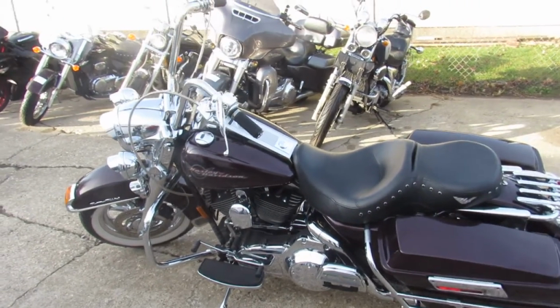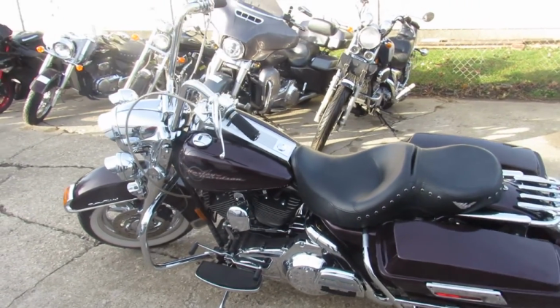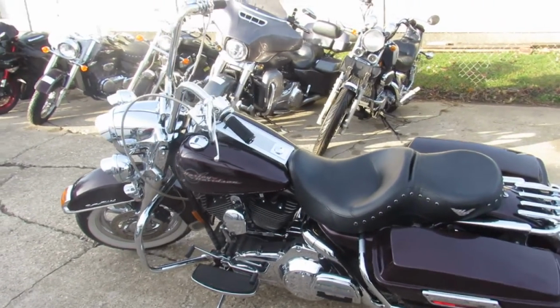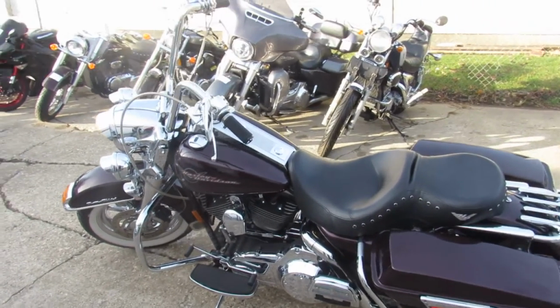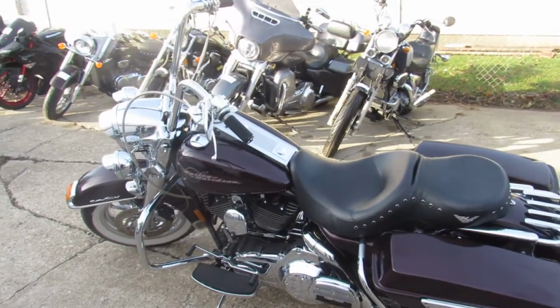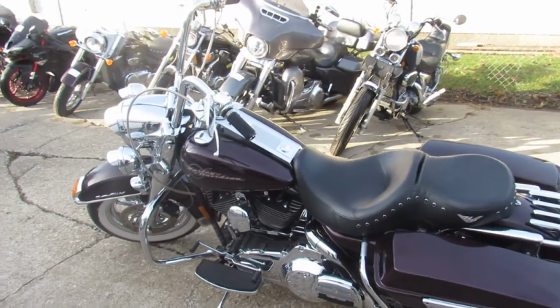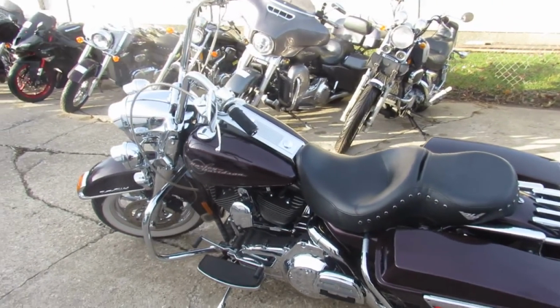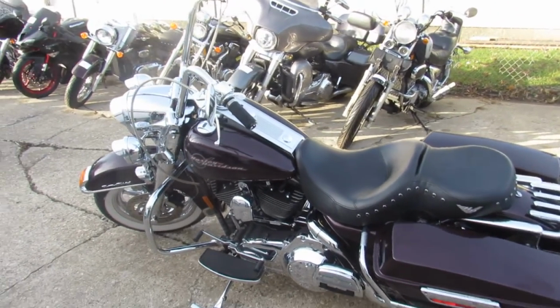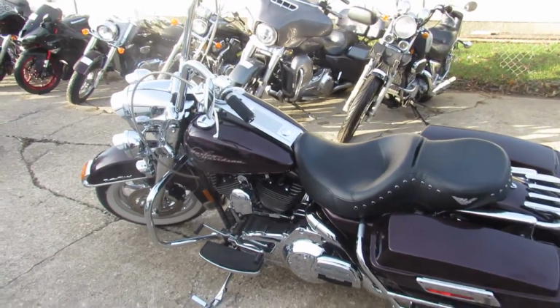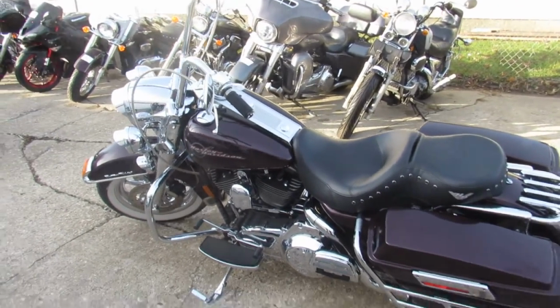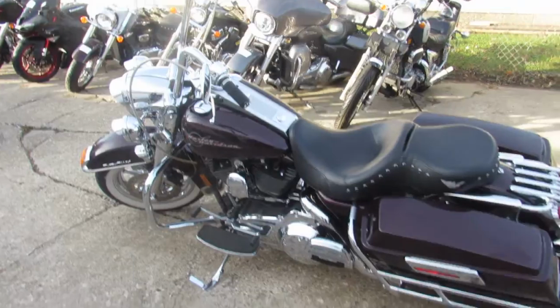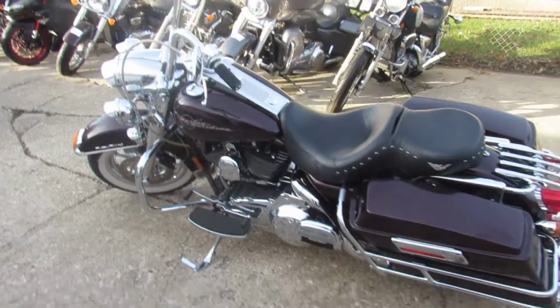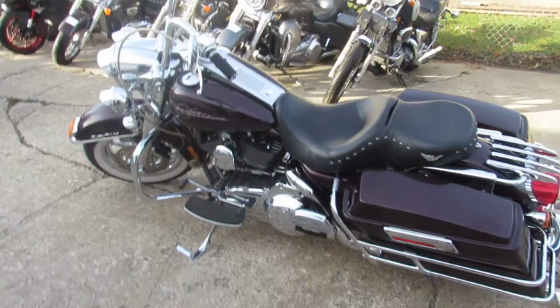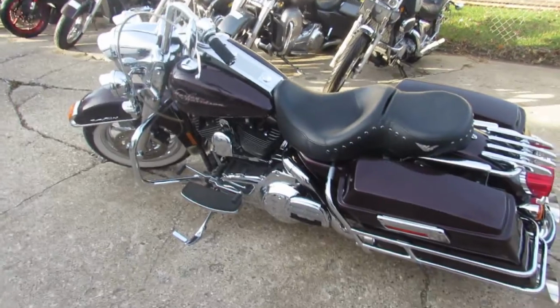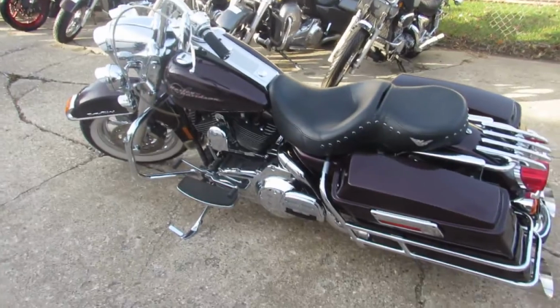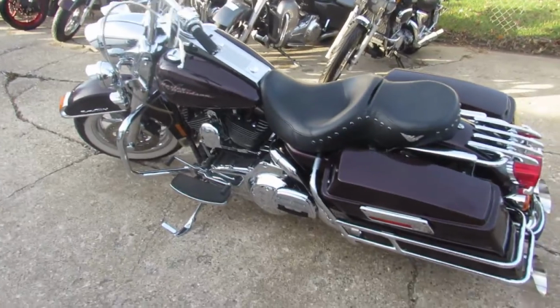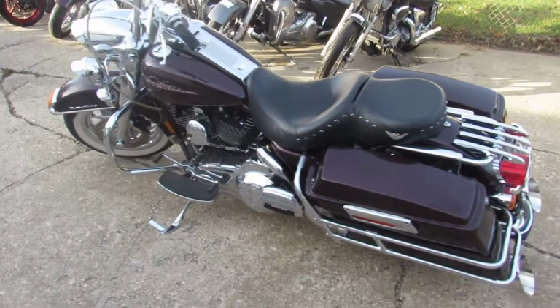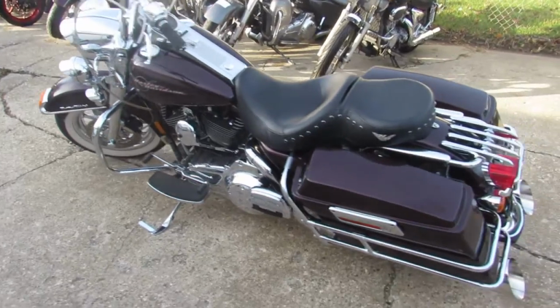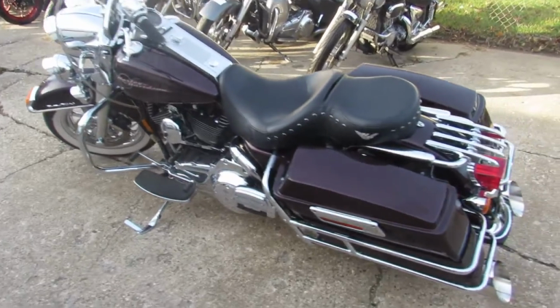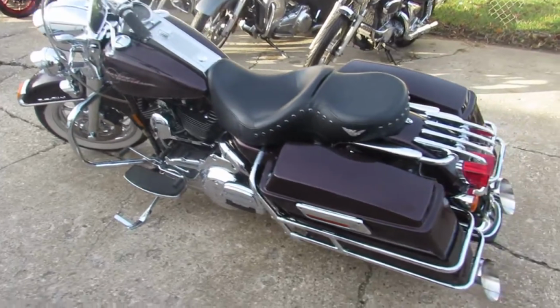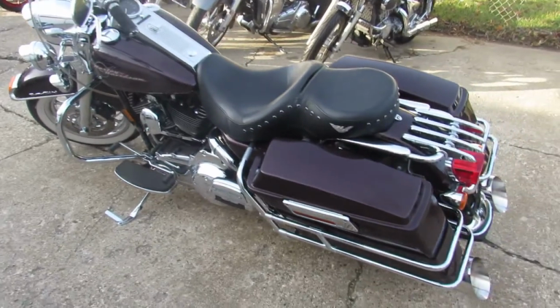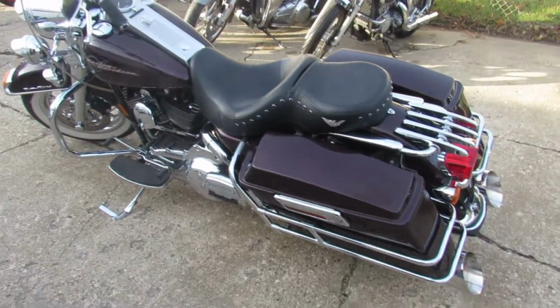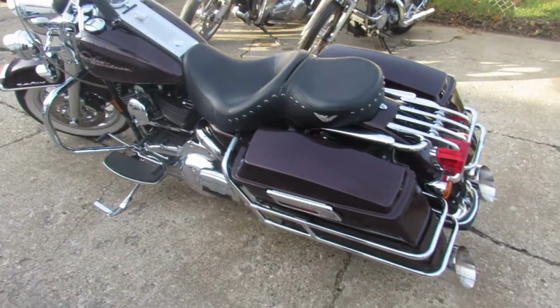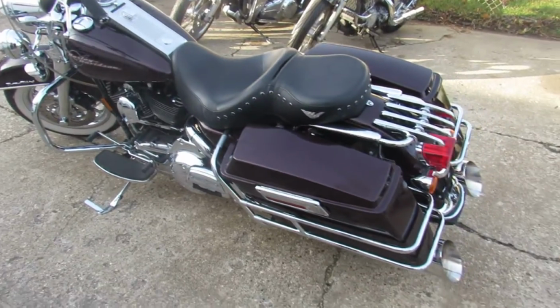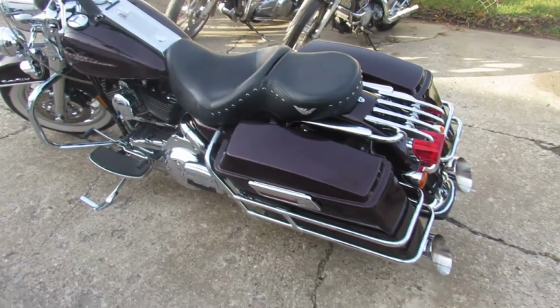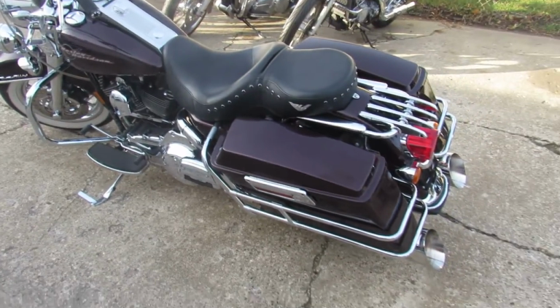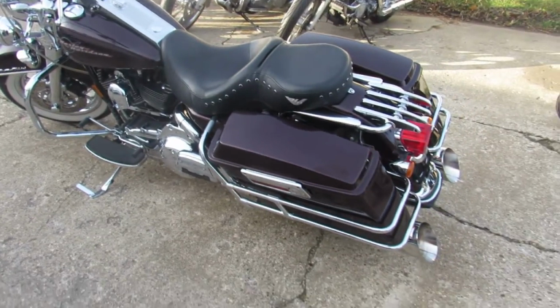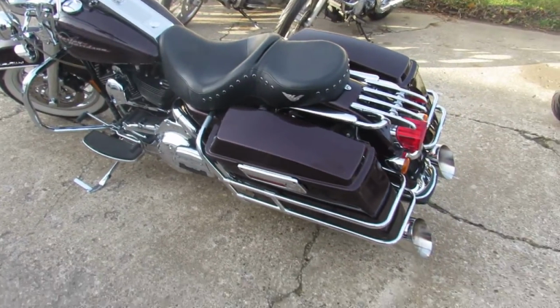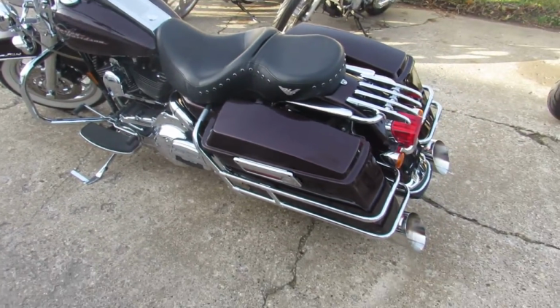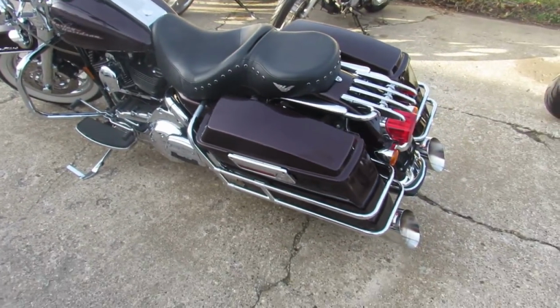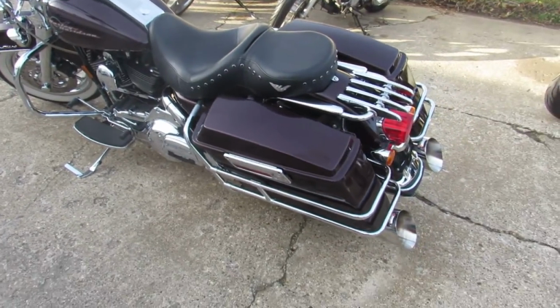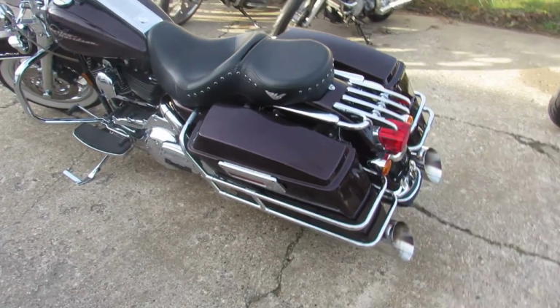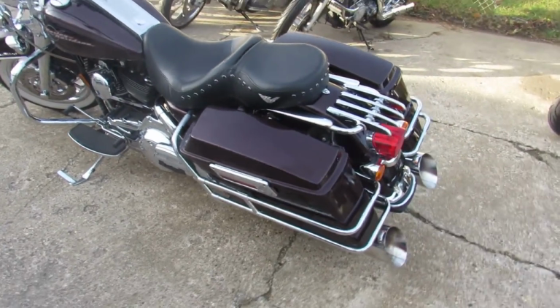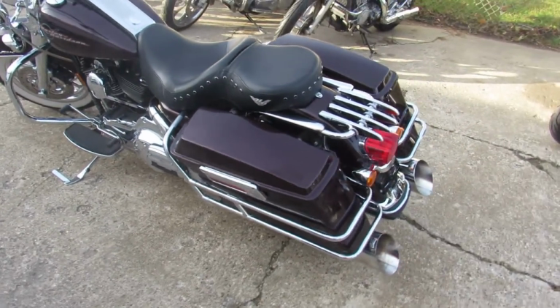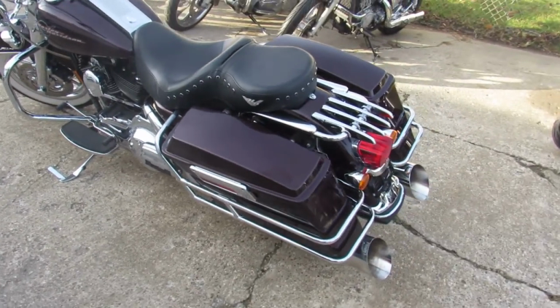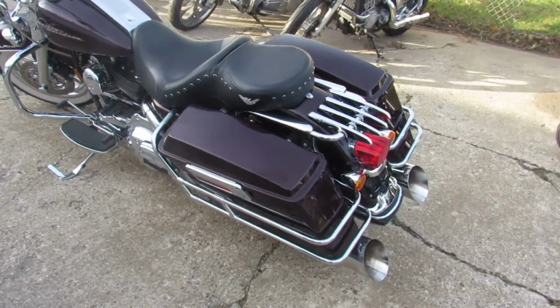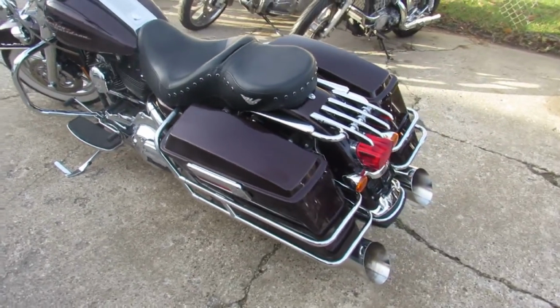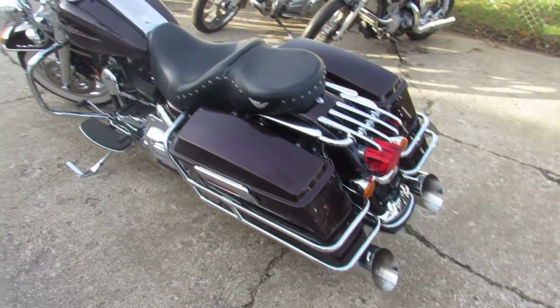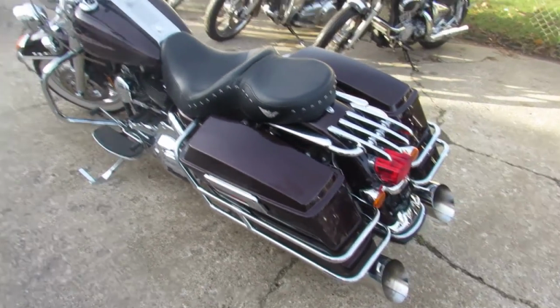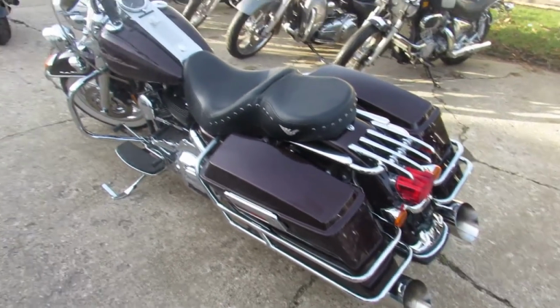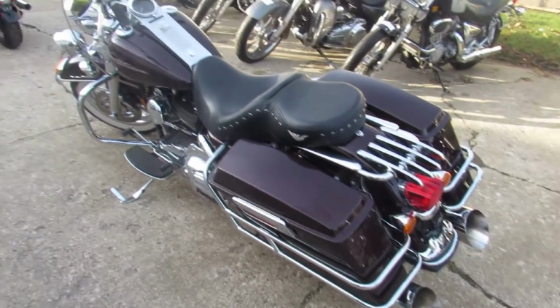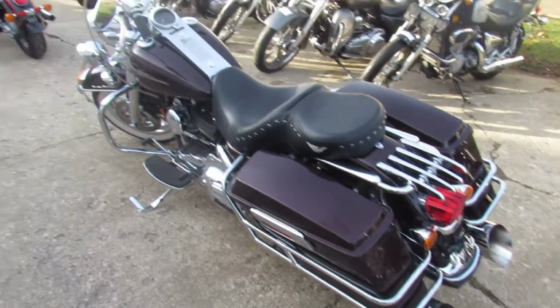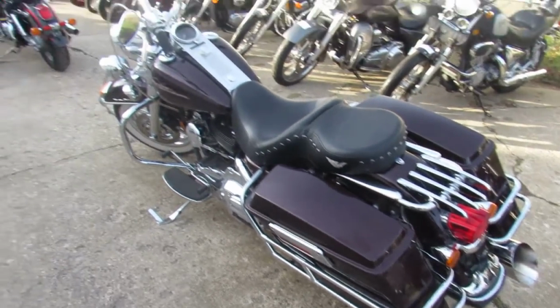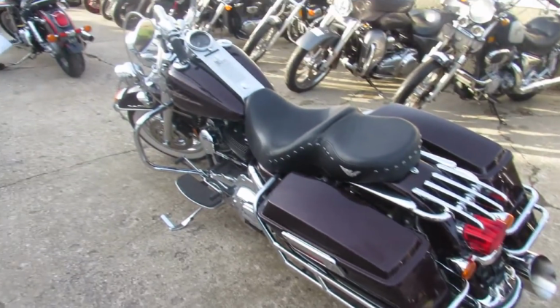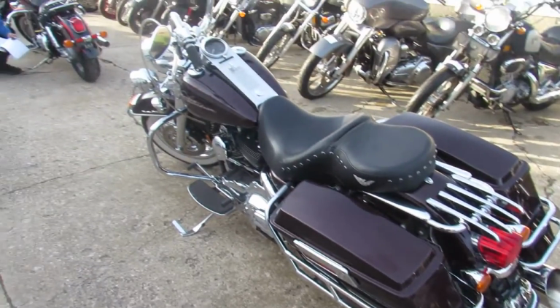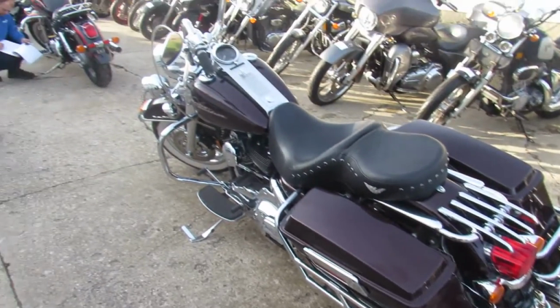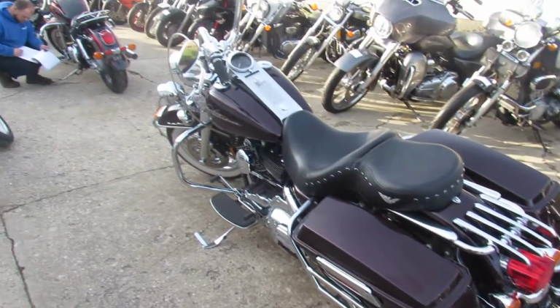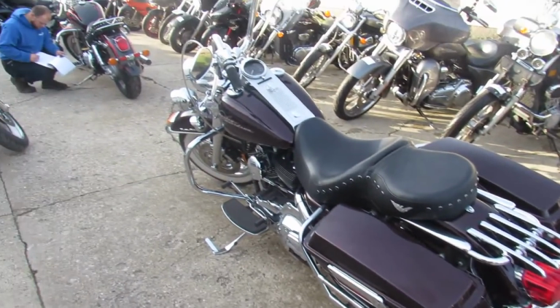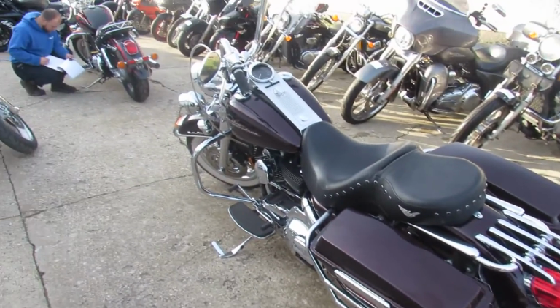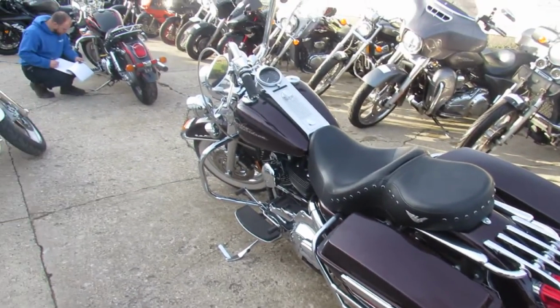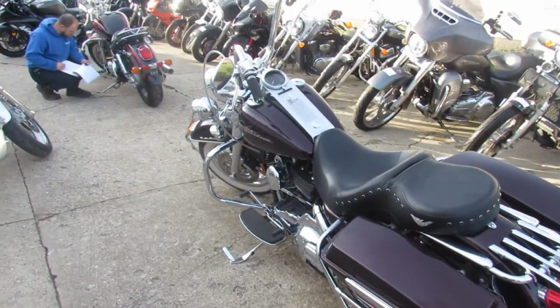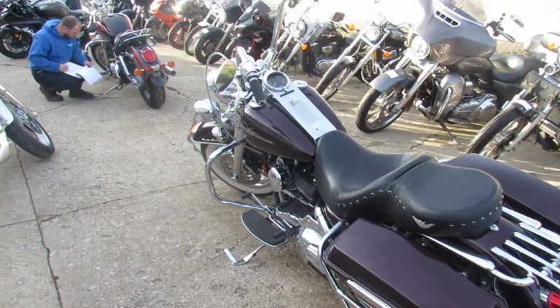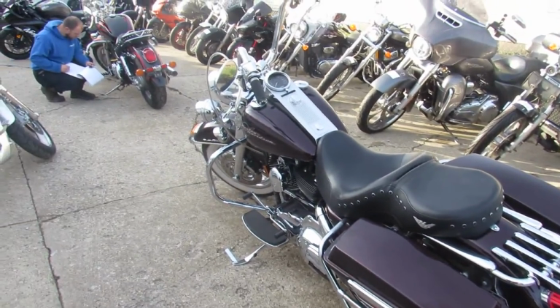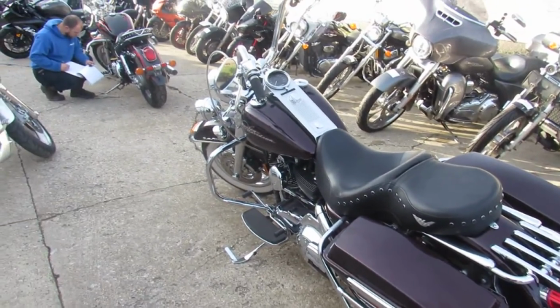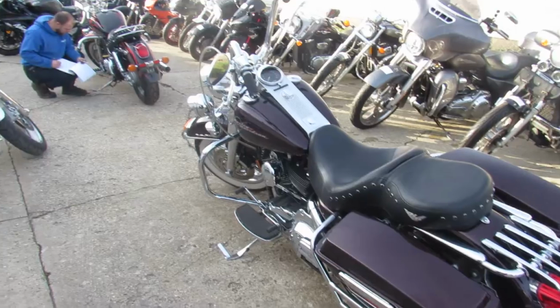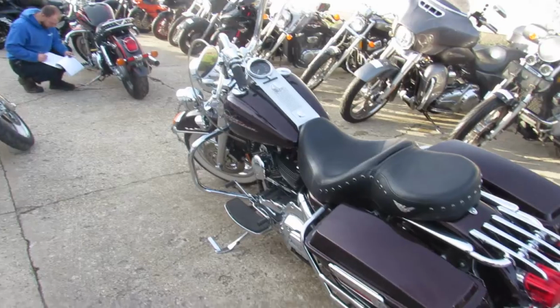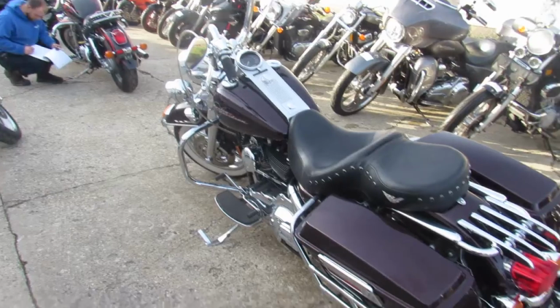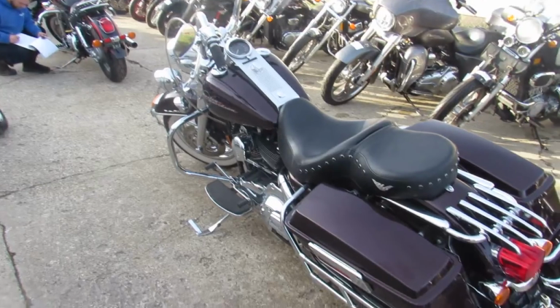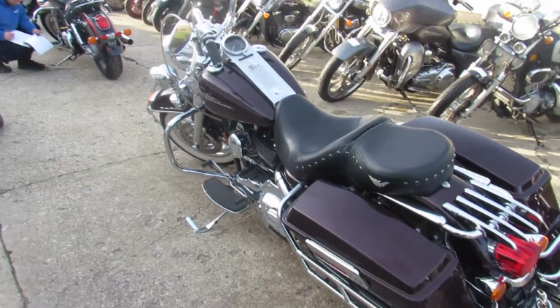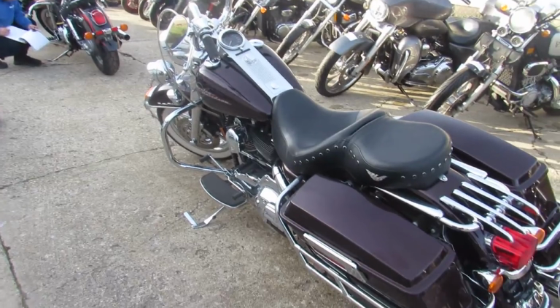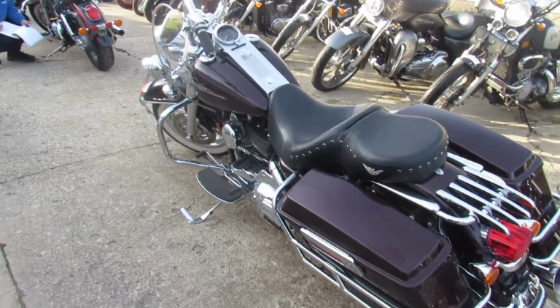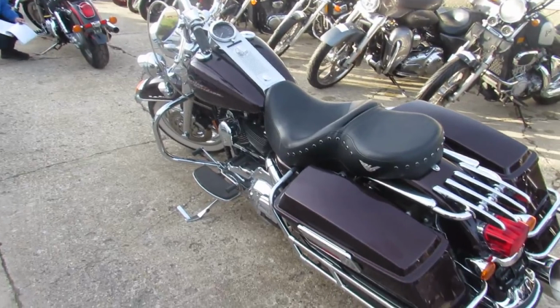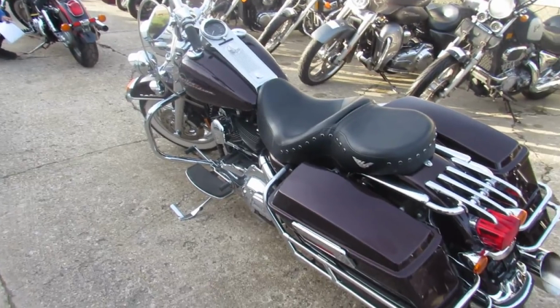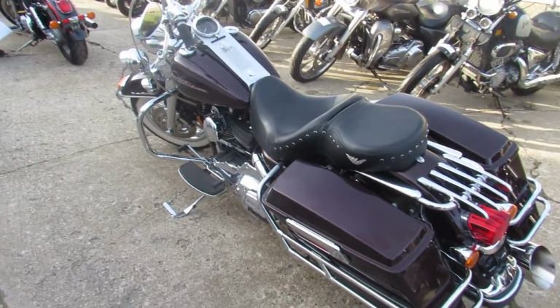Just been serviced at the dealership, been inspected, all the fluids have been changed. It's certified and includes a six month warranty so you guys can buy with confidence.